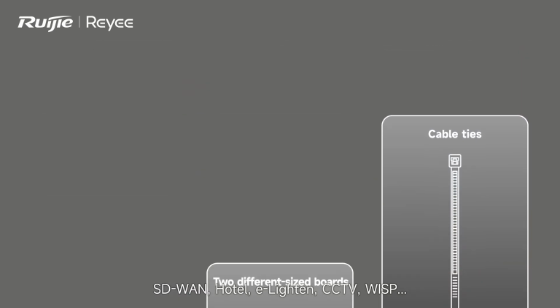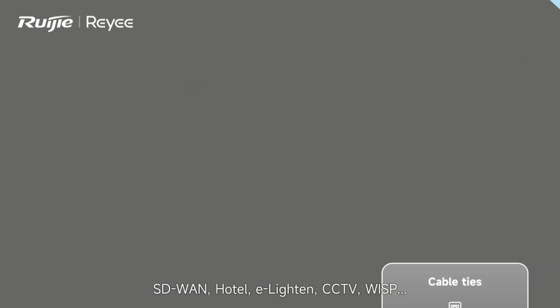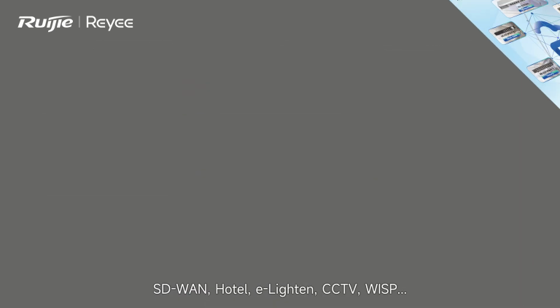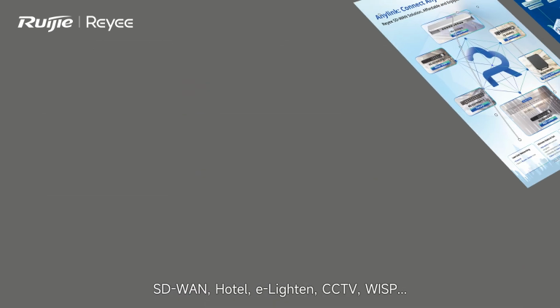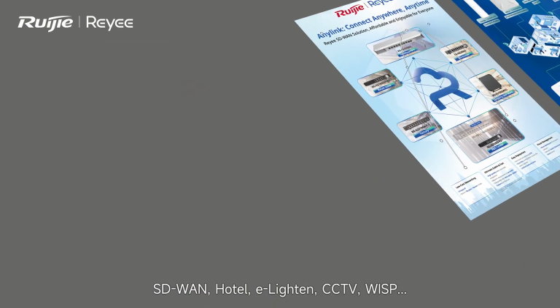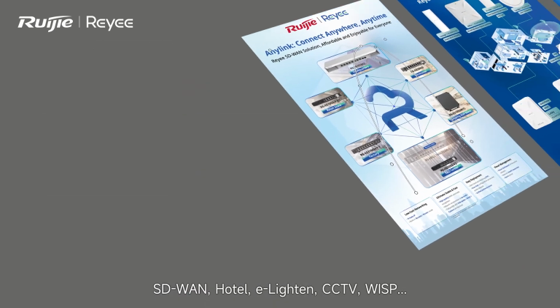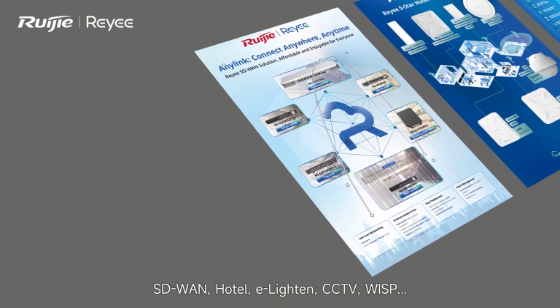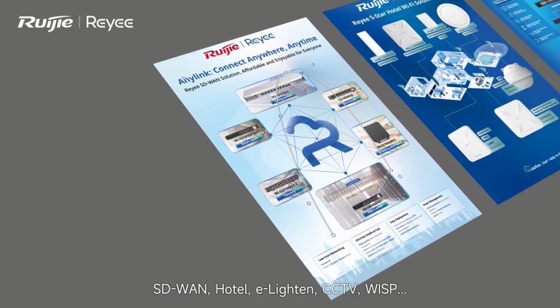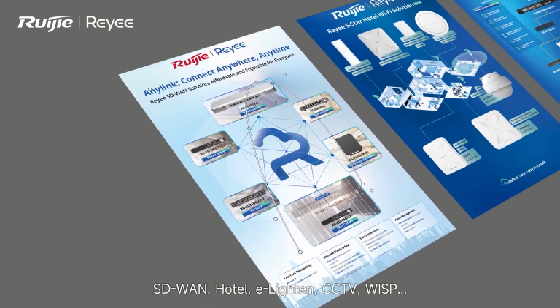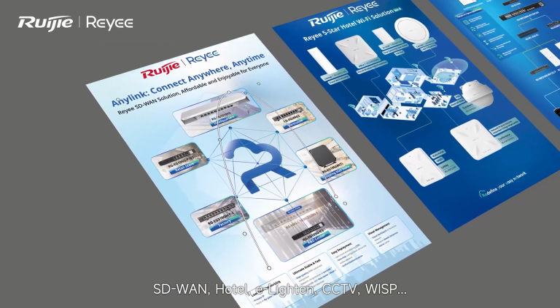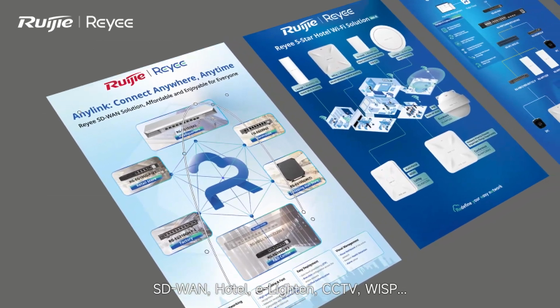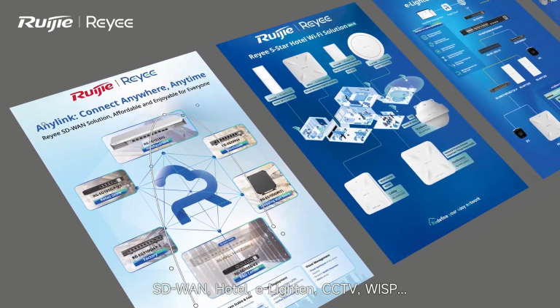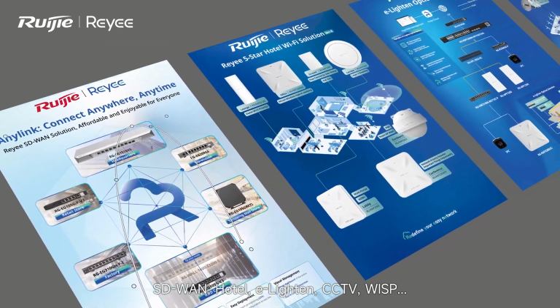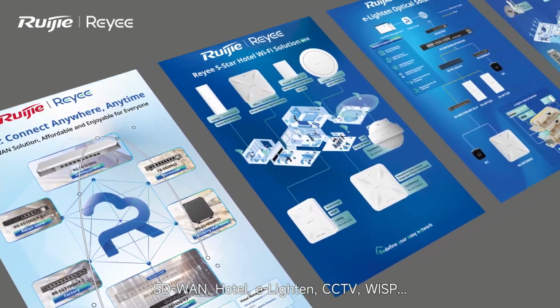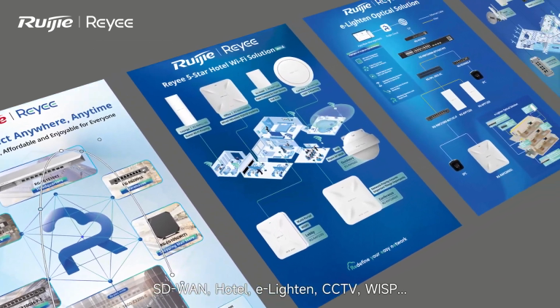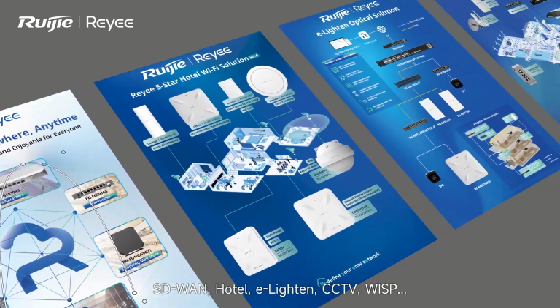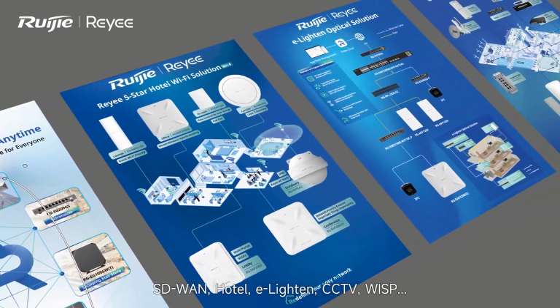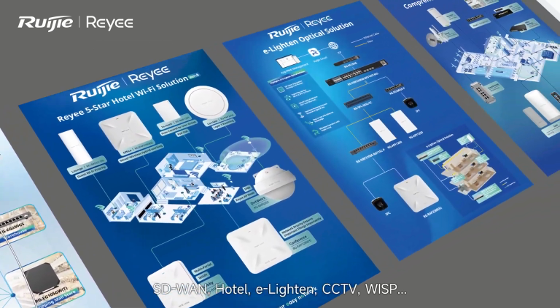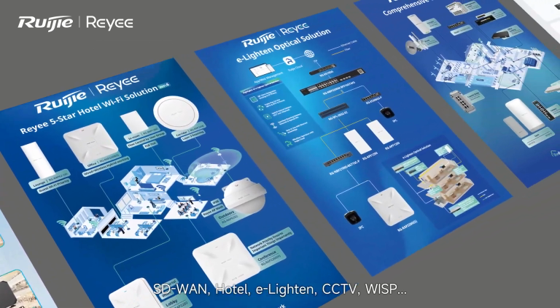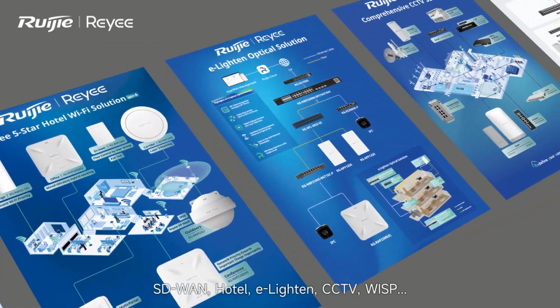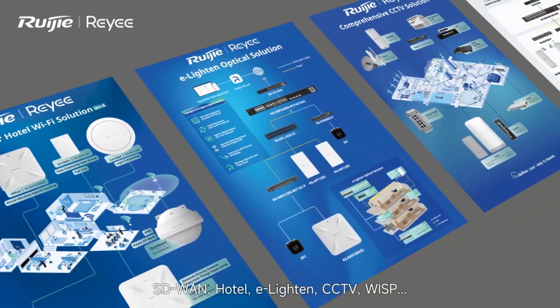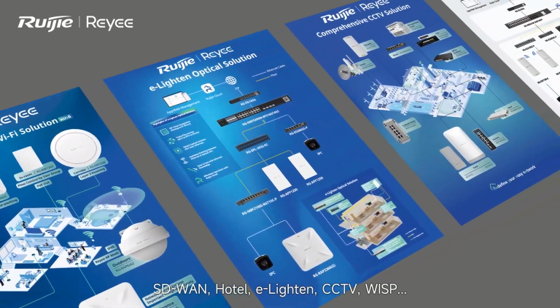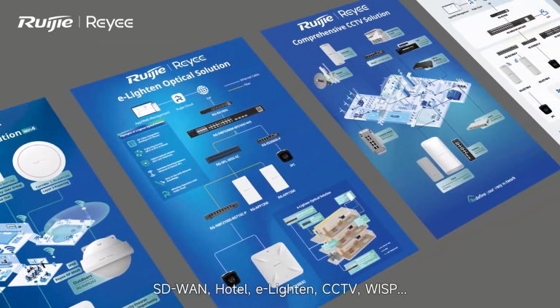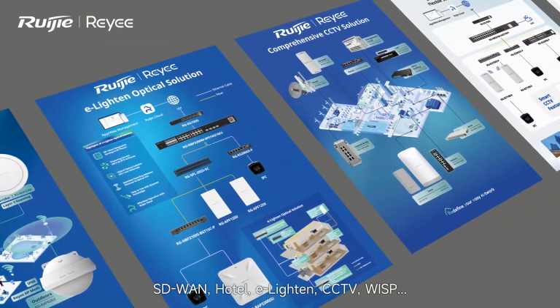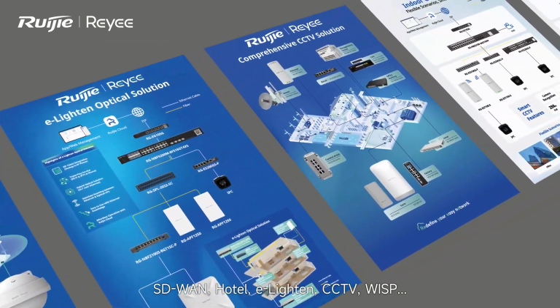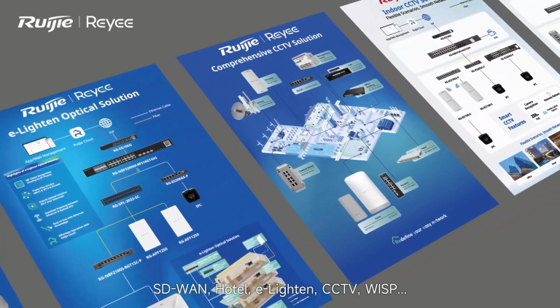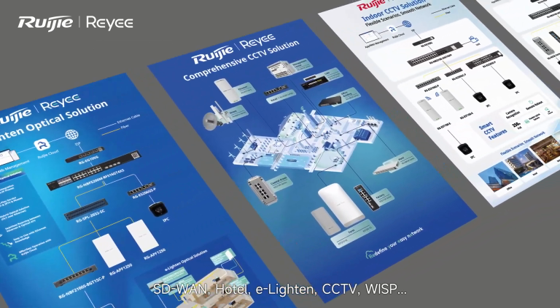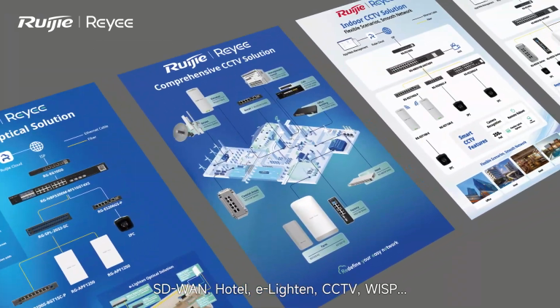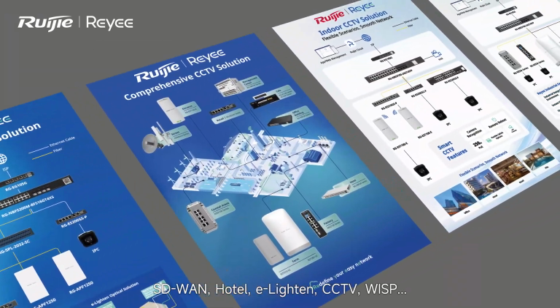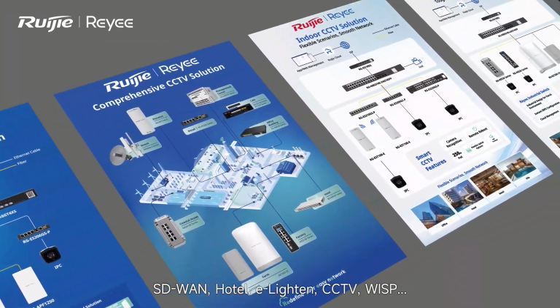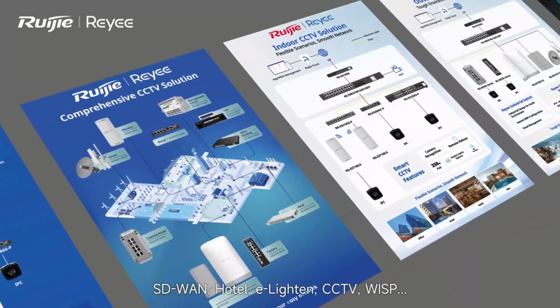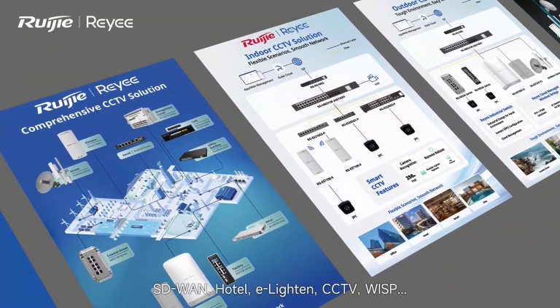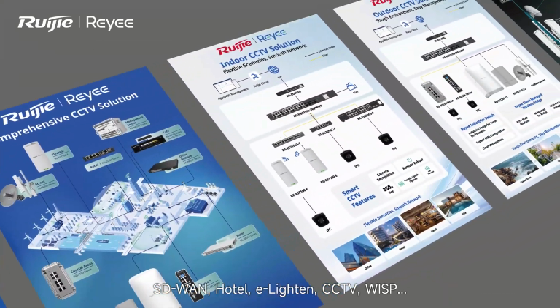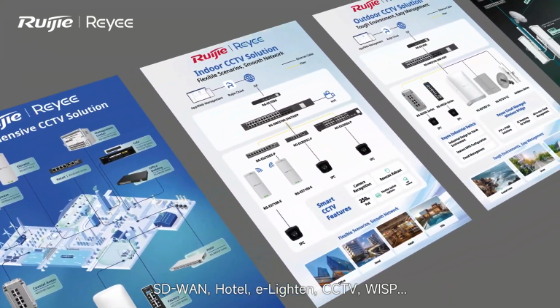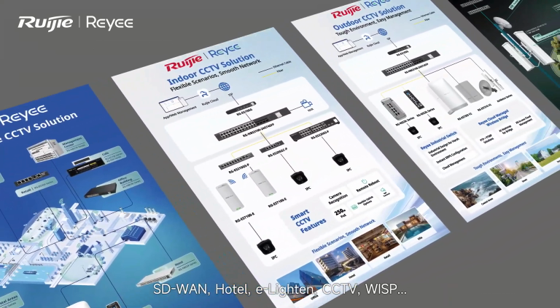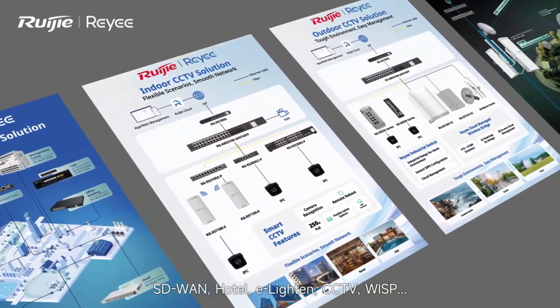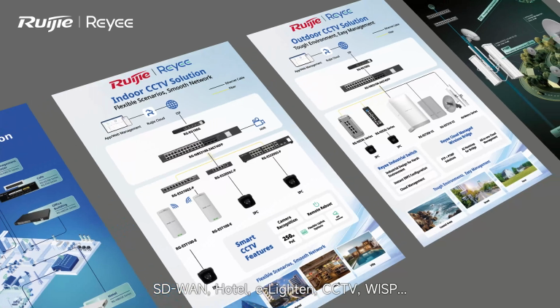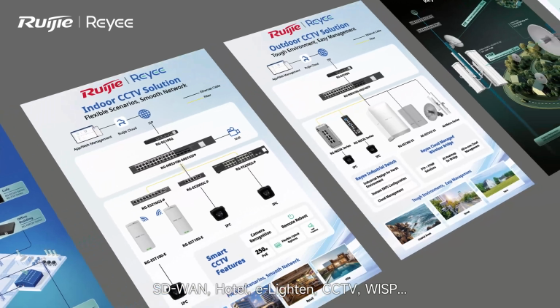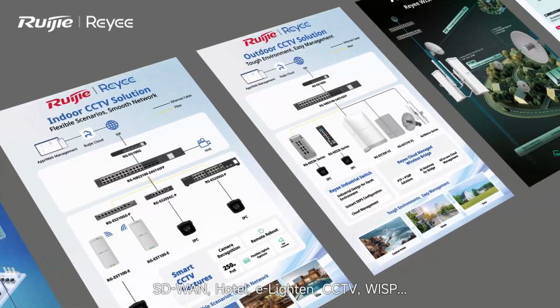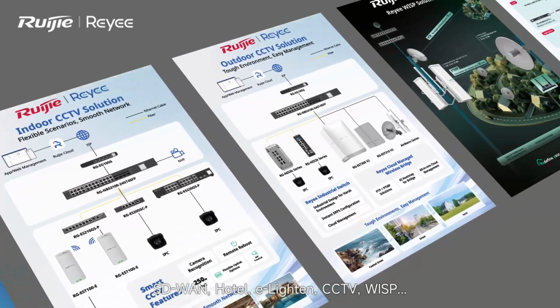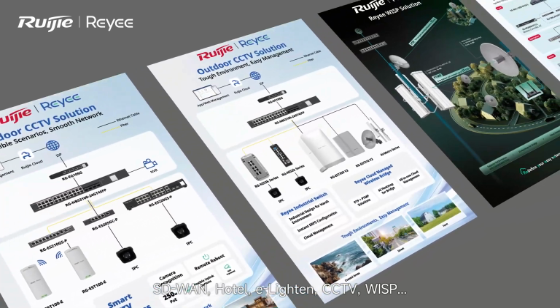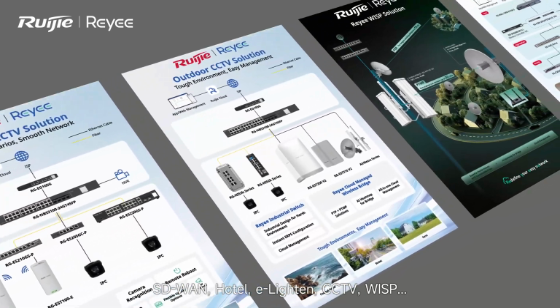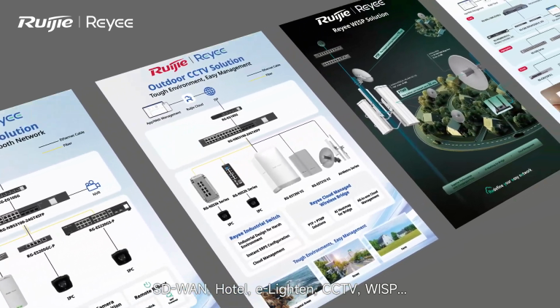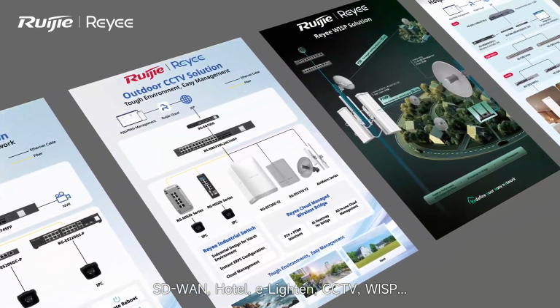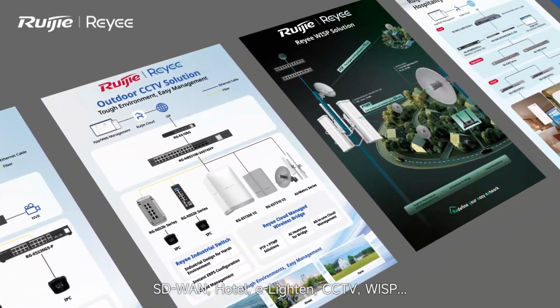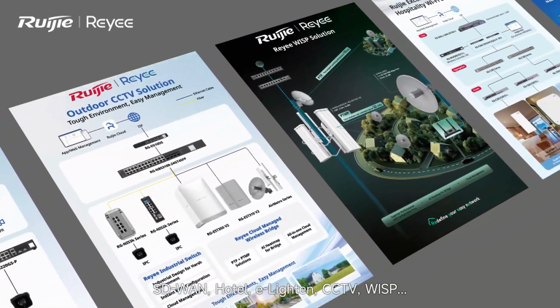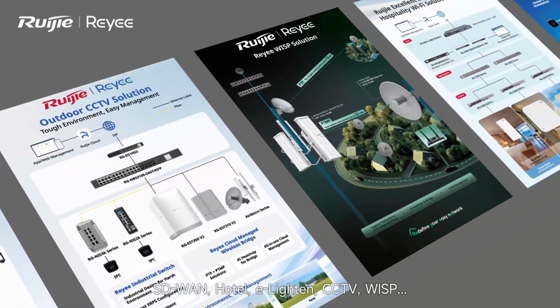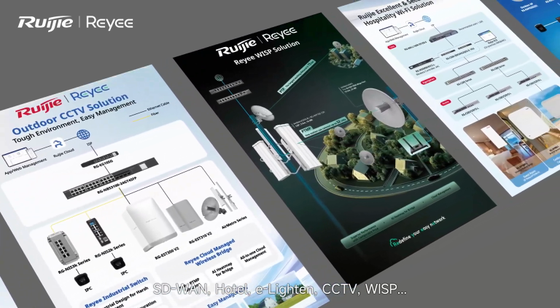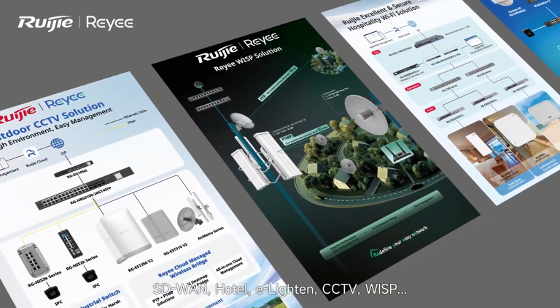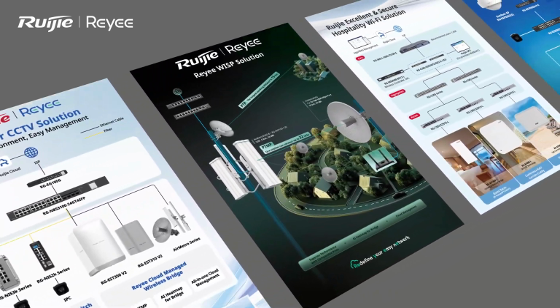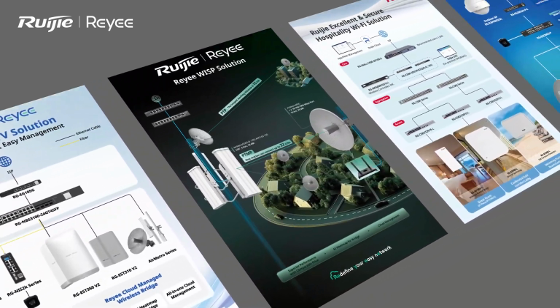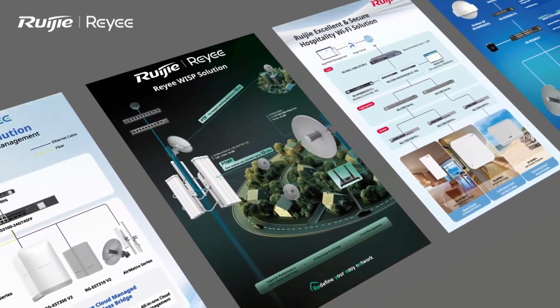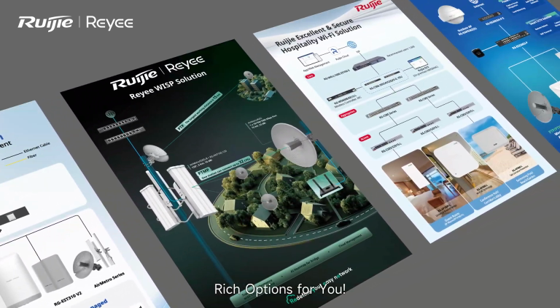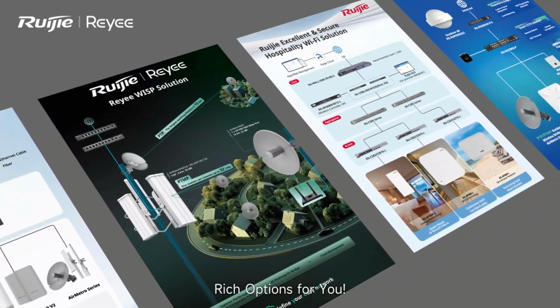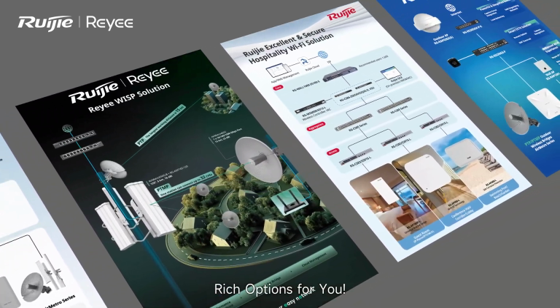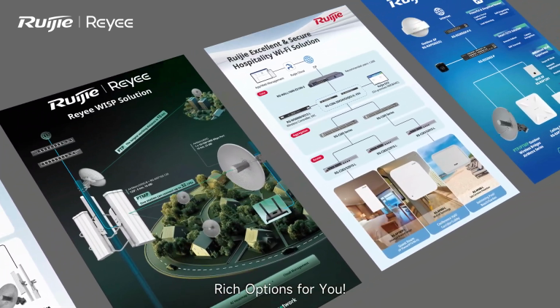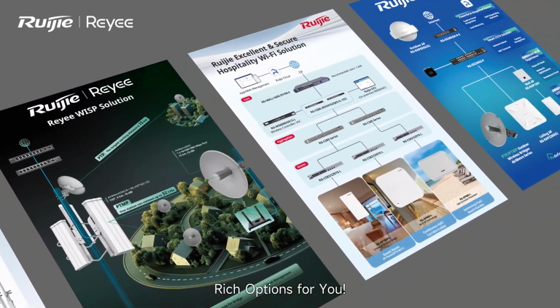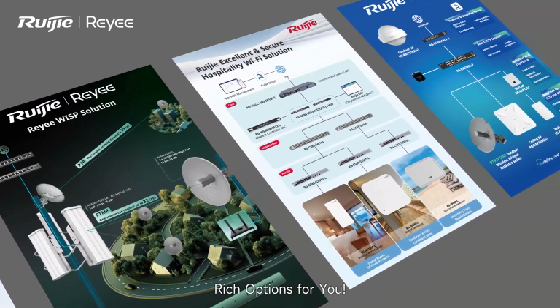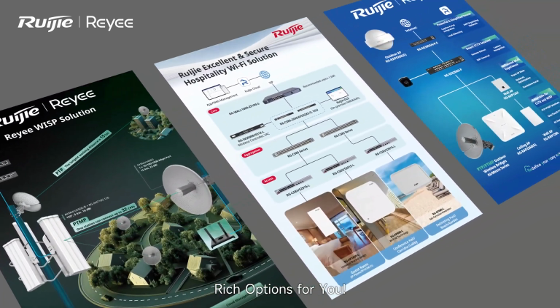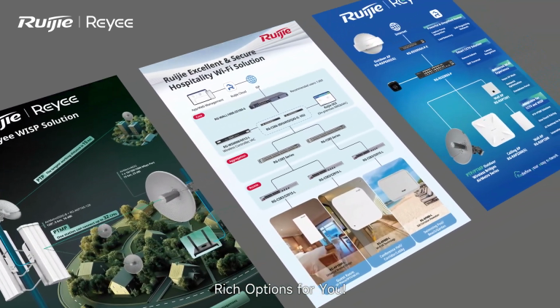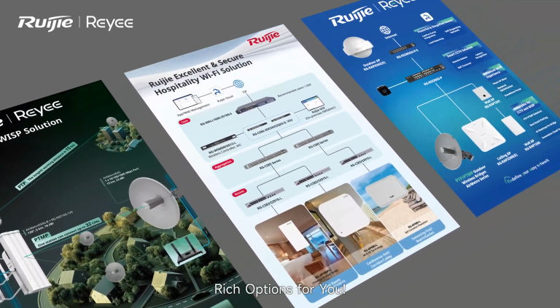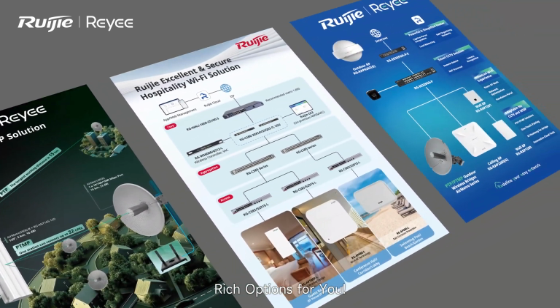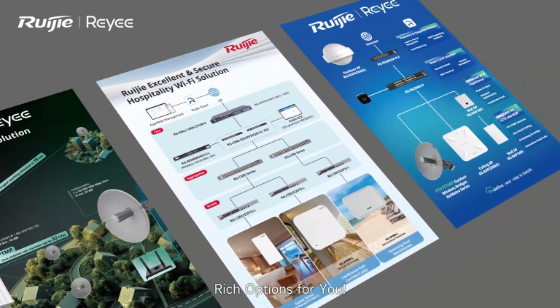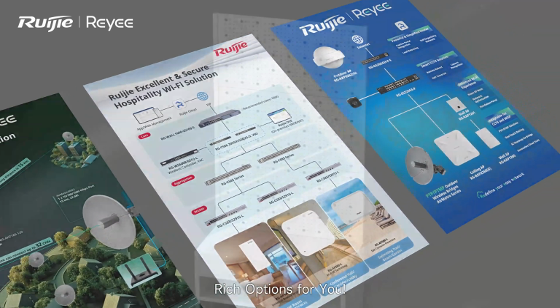Rich options for you across a wide range of scenarios: SD1, hotel, e-light, CCTV, and WISP.